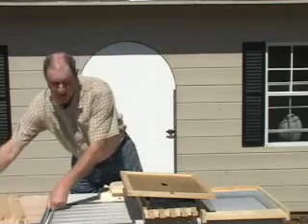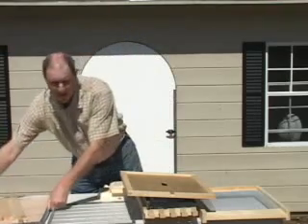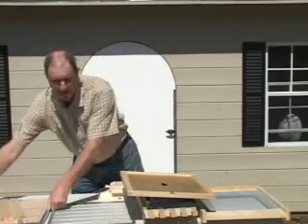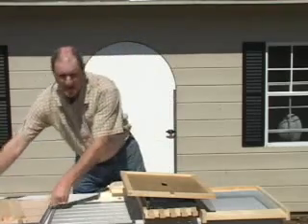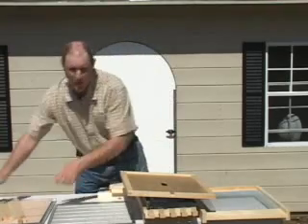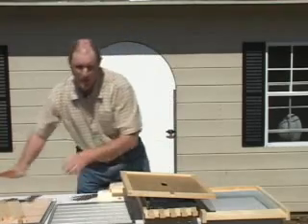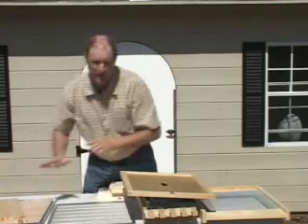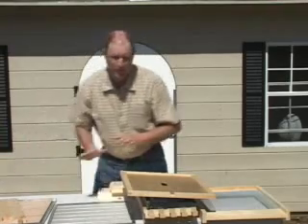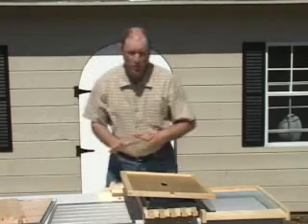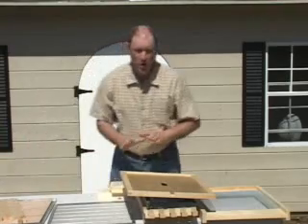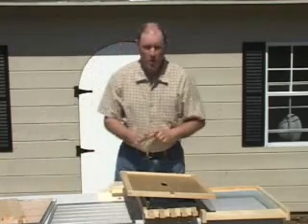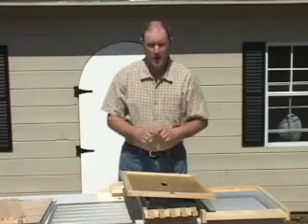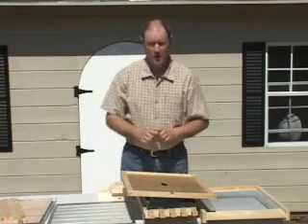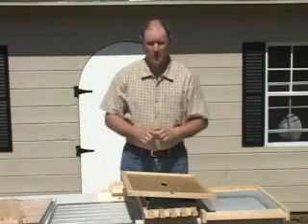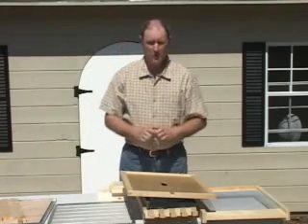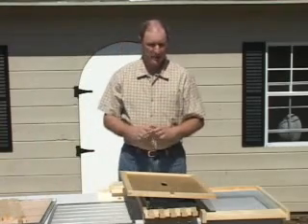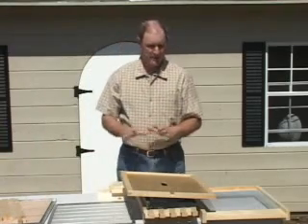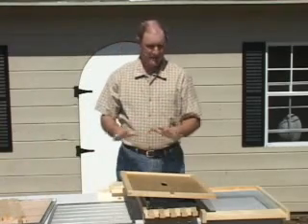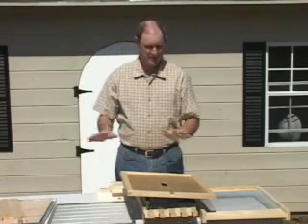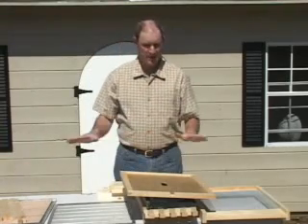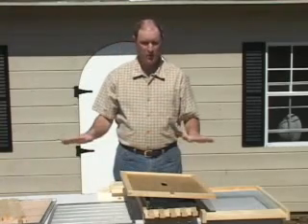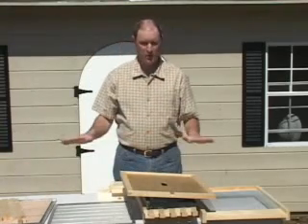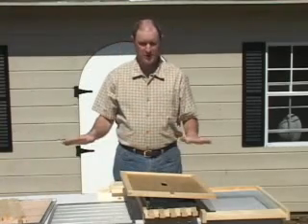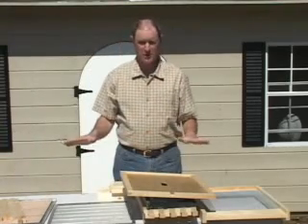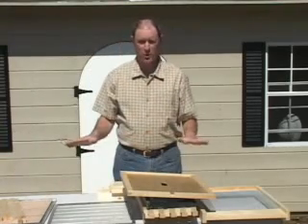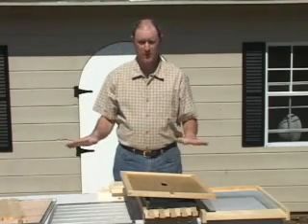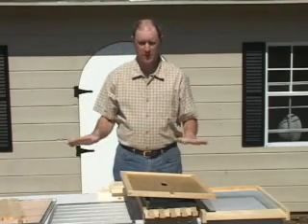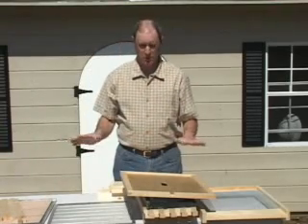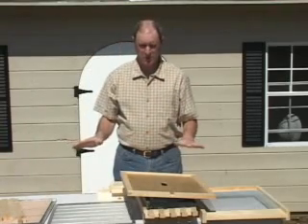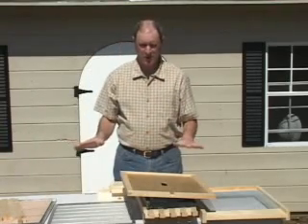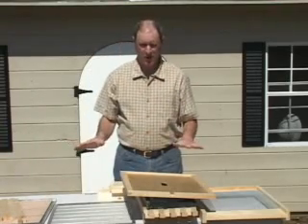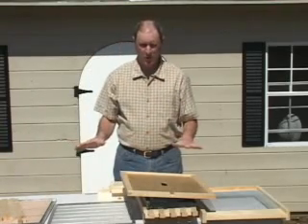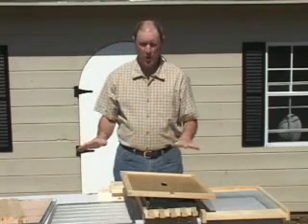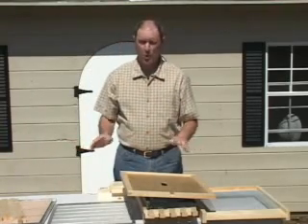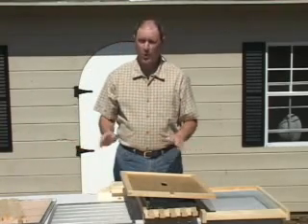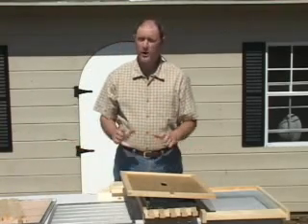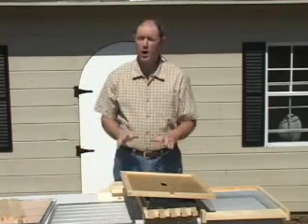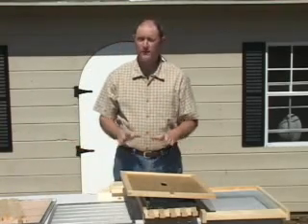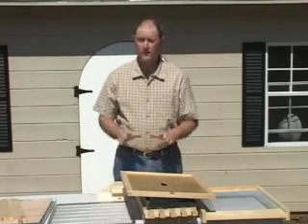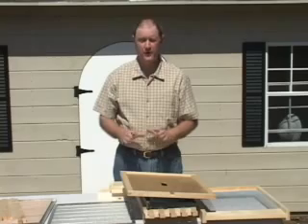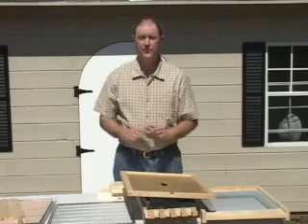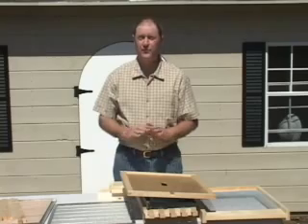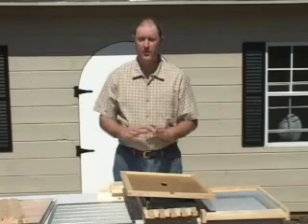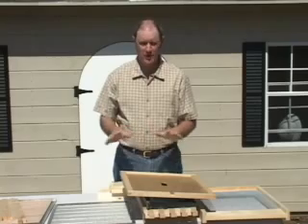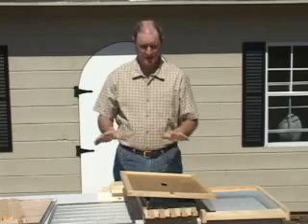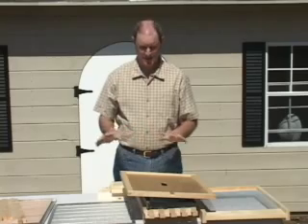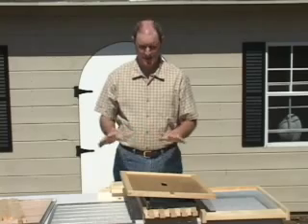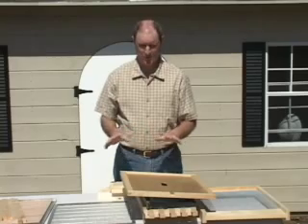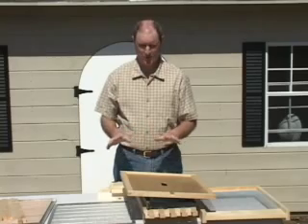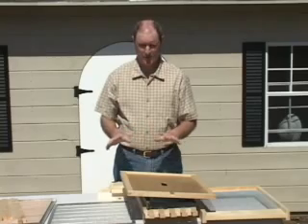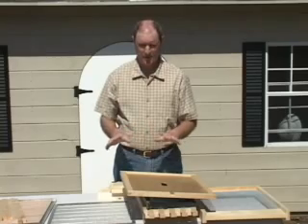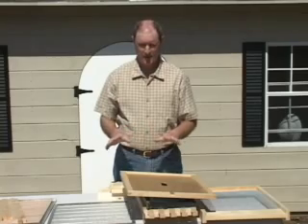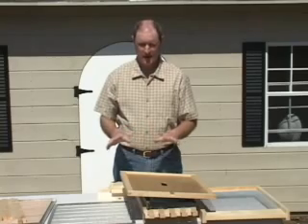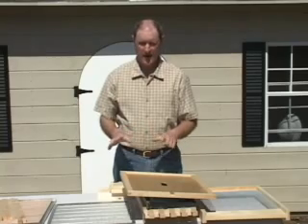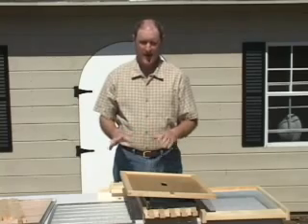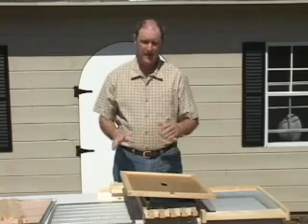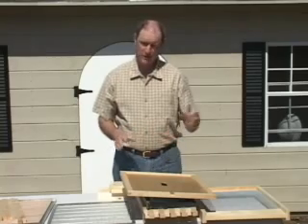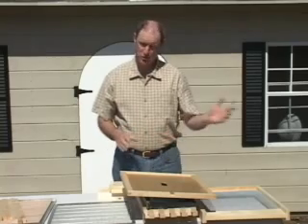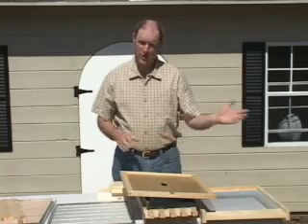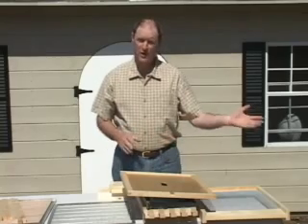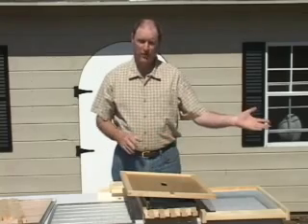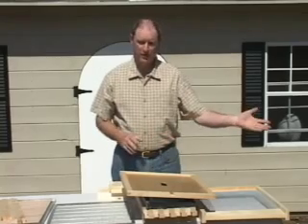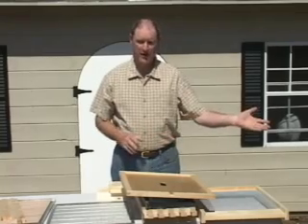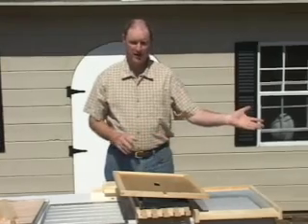Now if you don't want to completely assemble this equipment yourself, we offer it fully assembled and that's right over here.